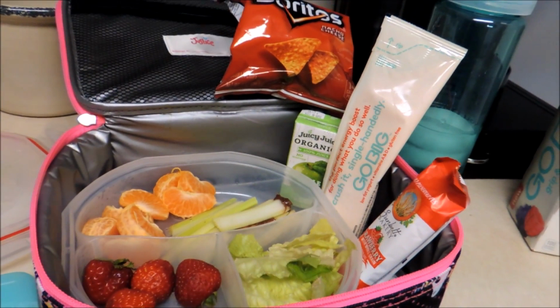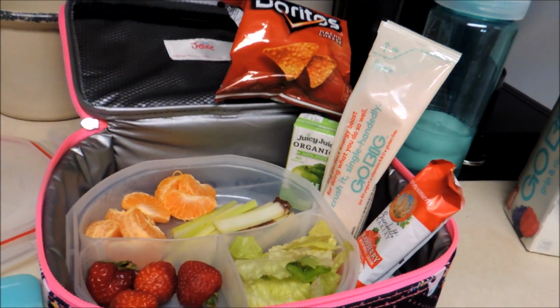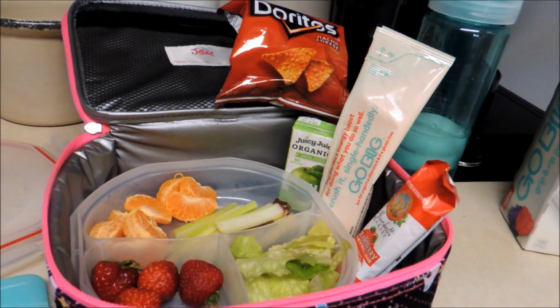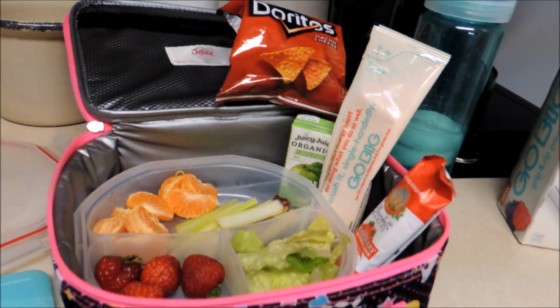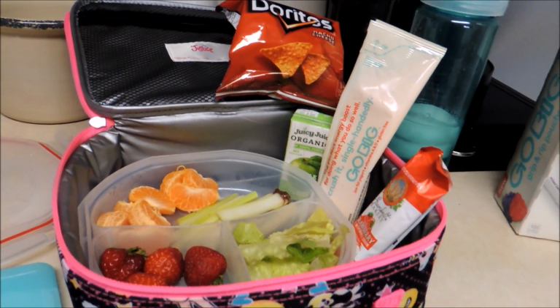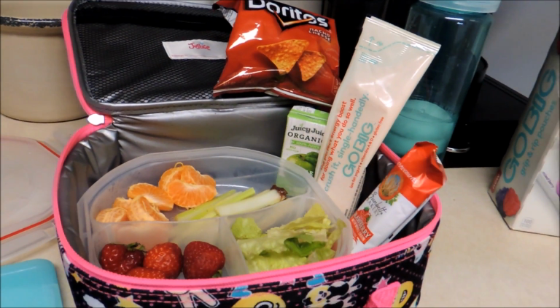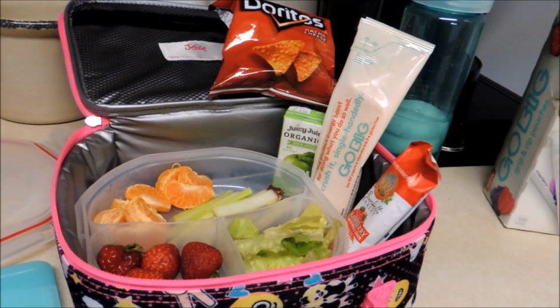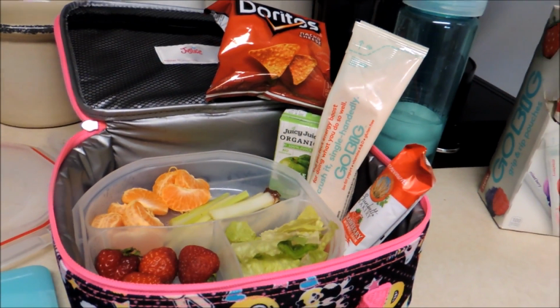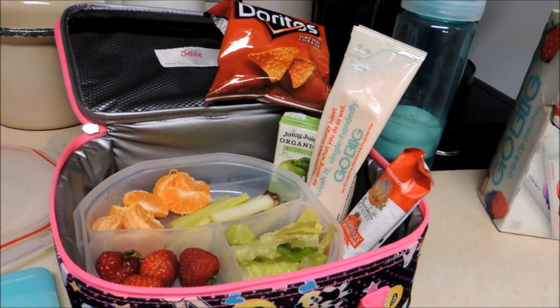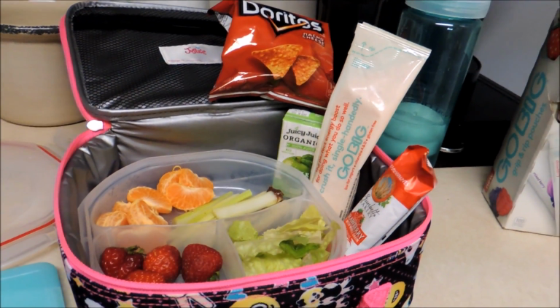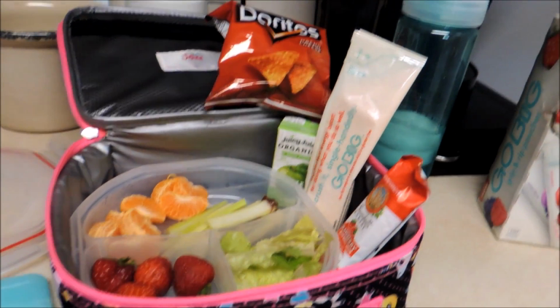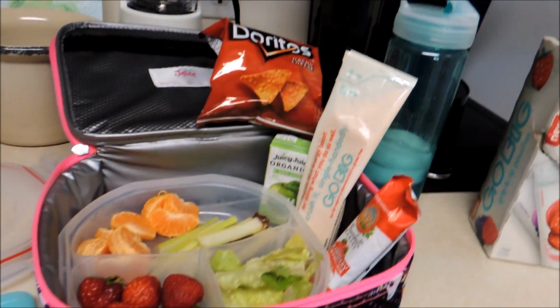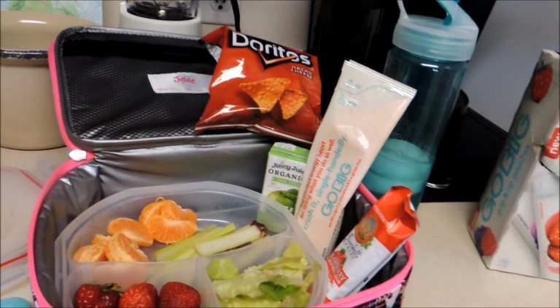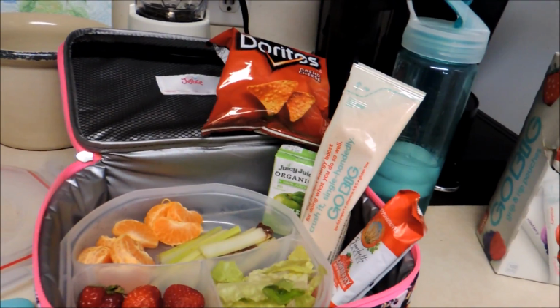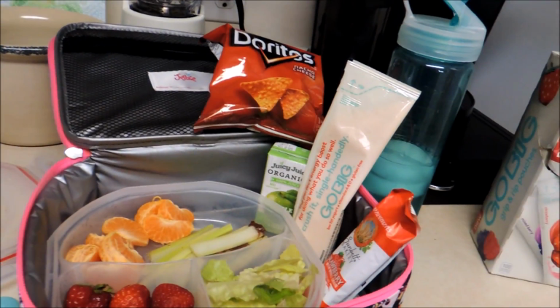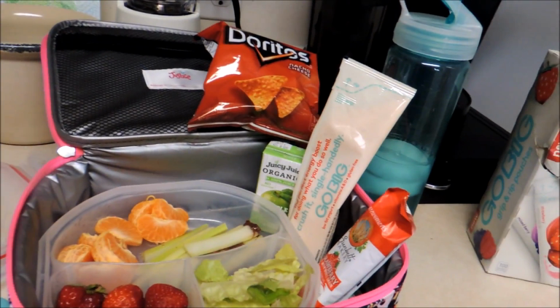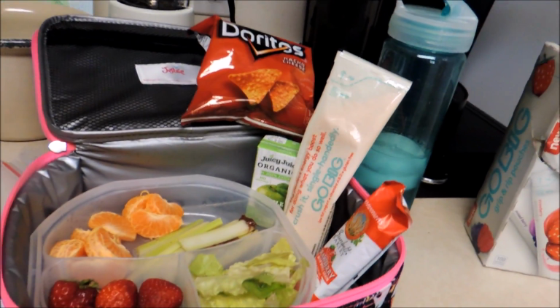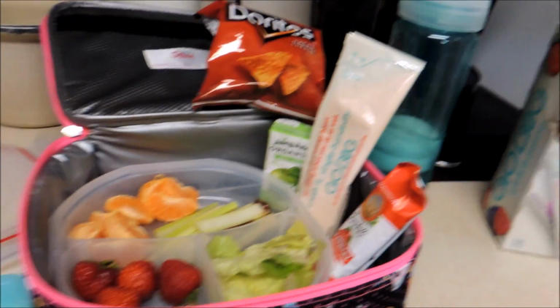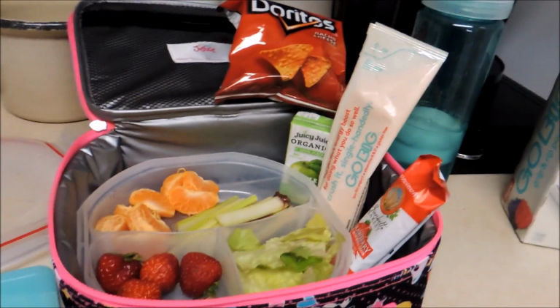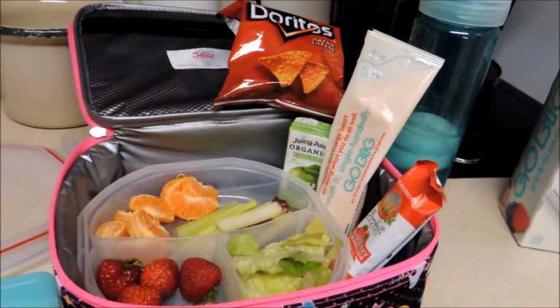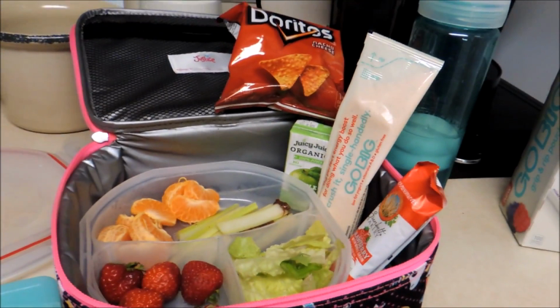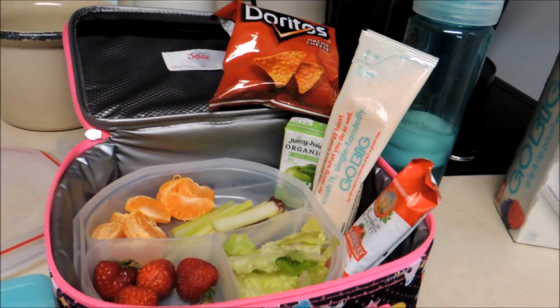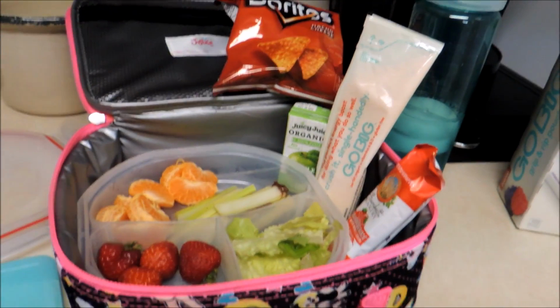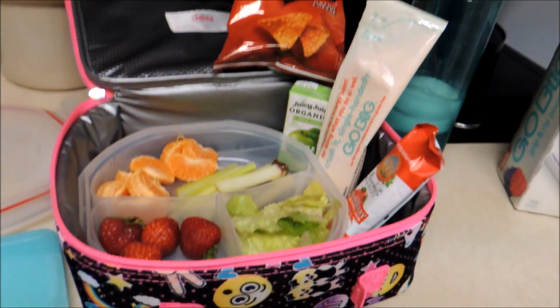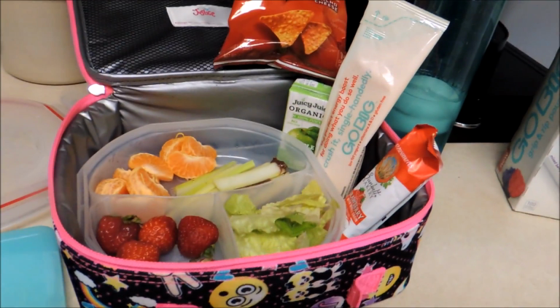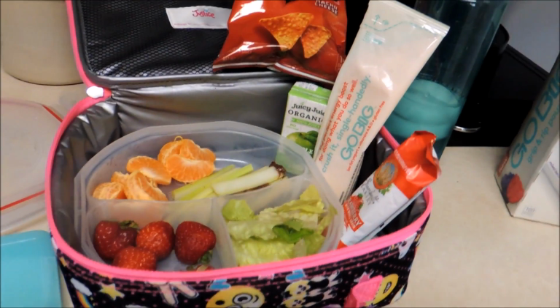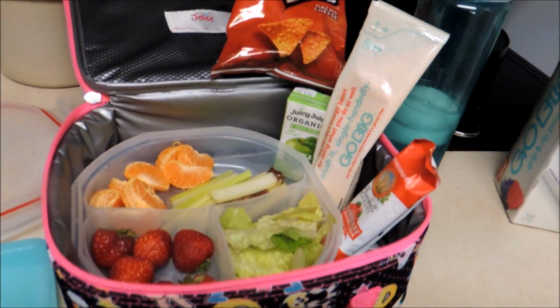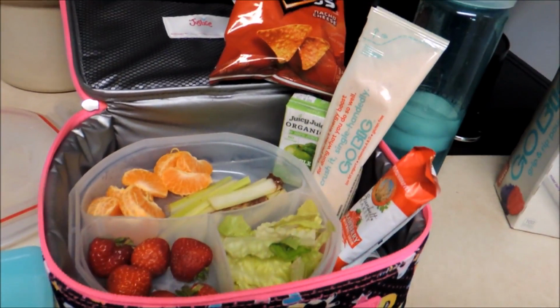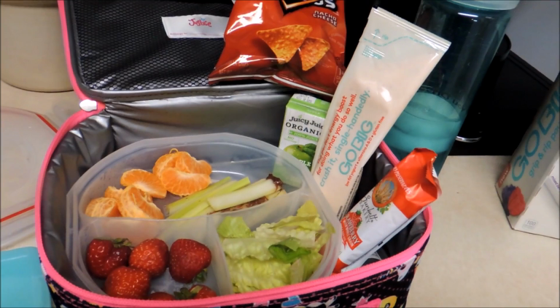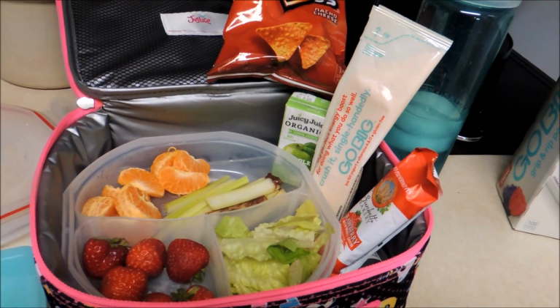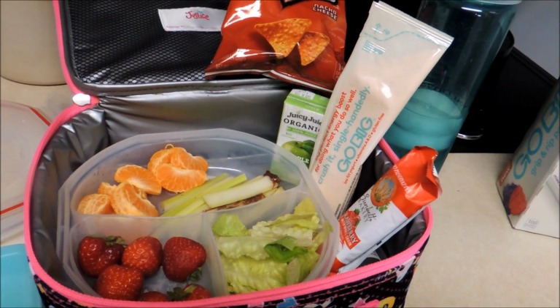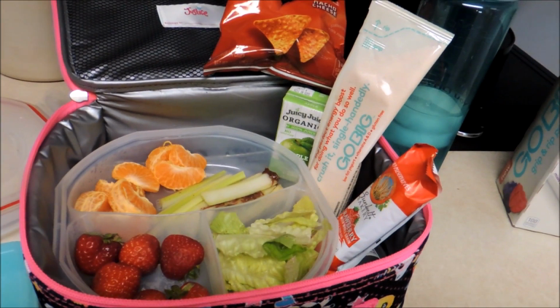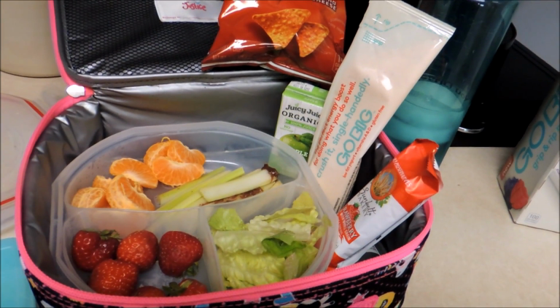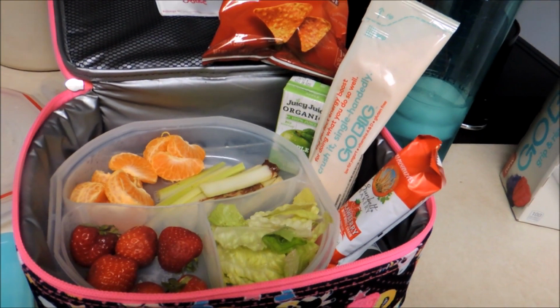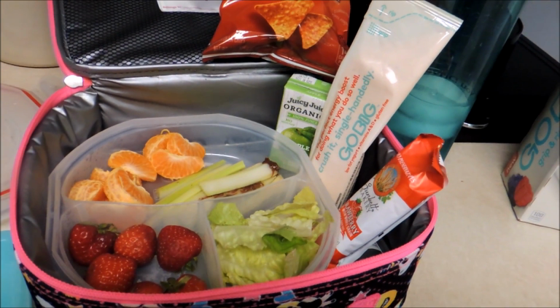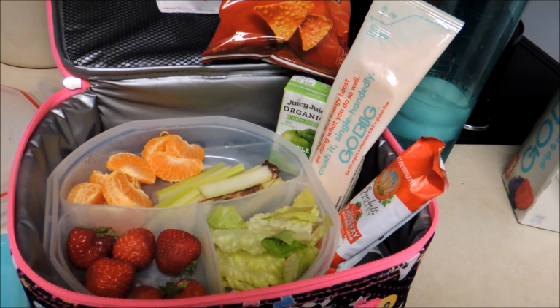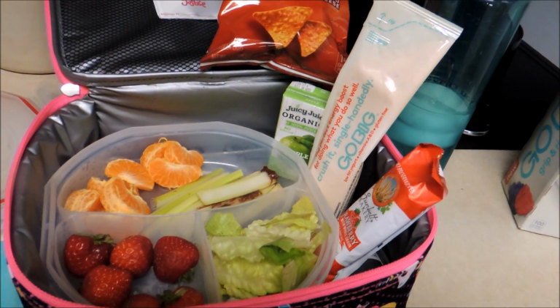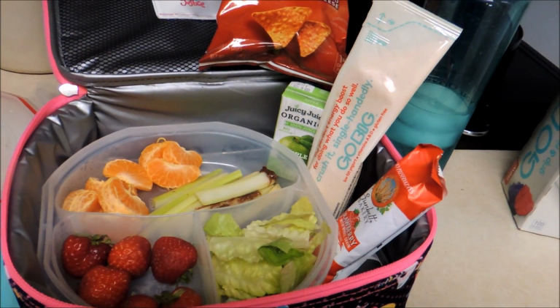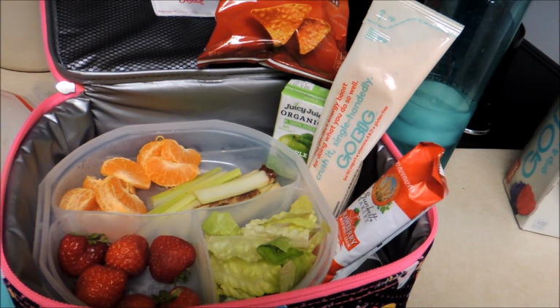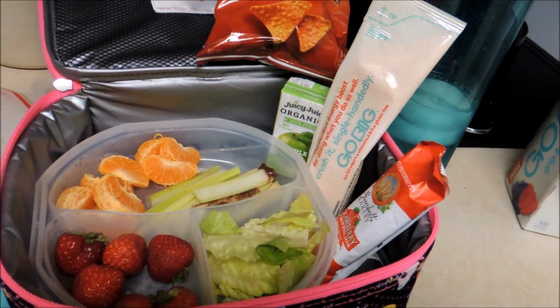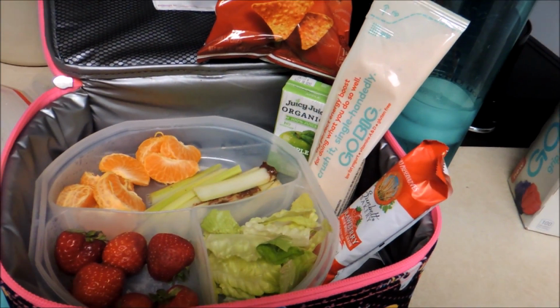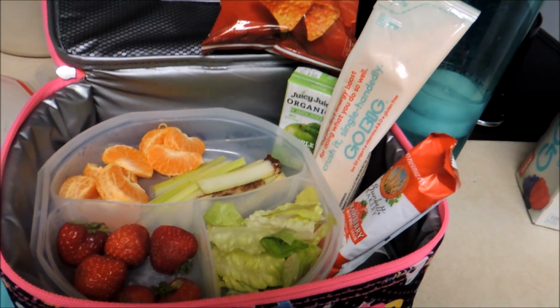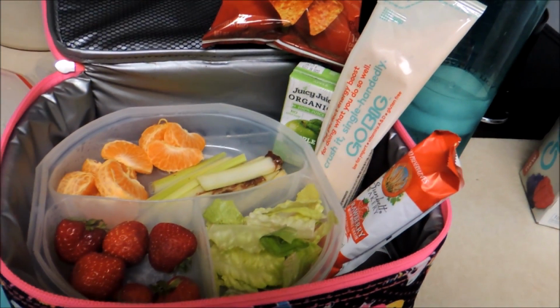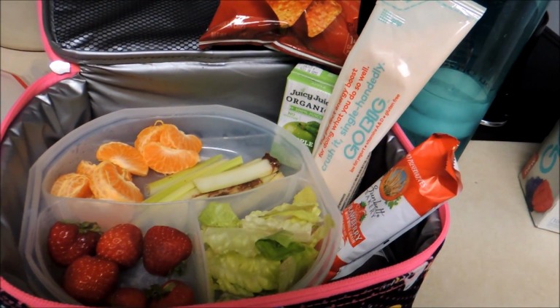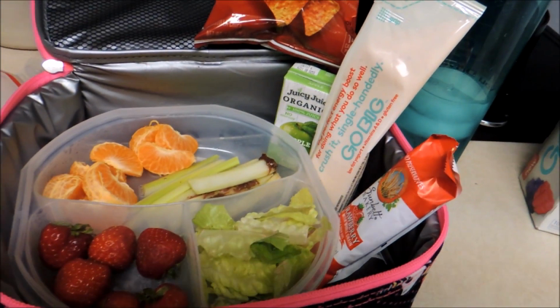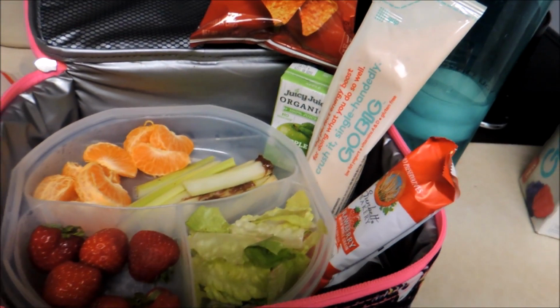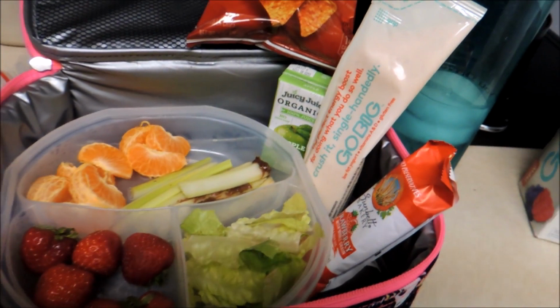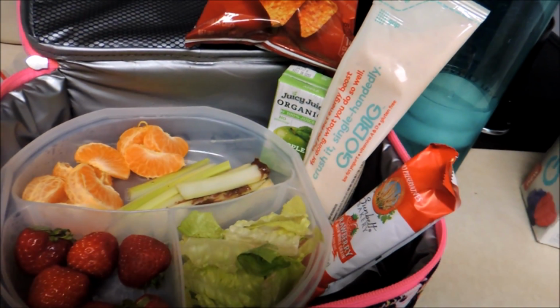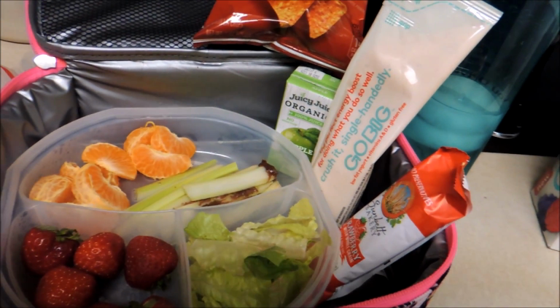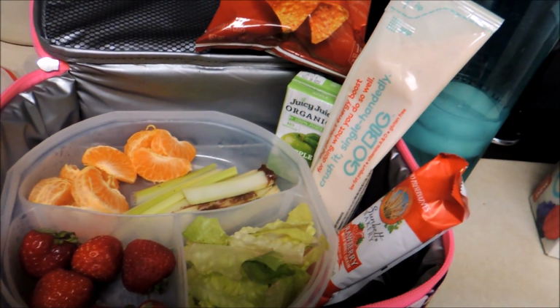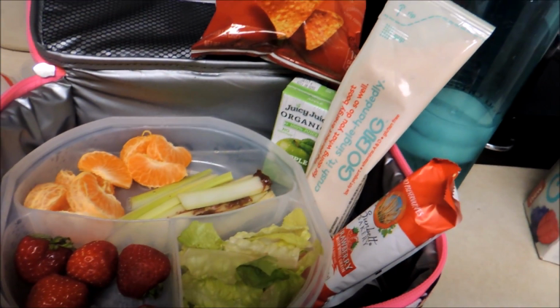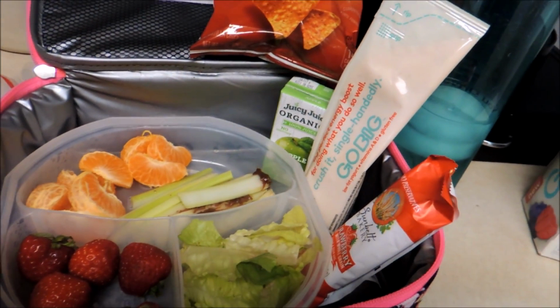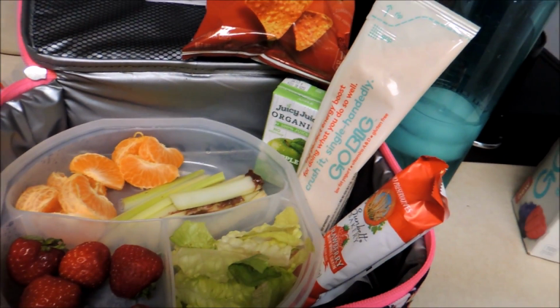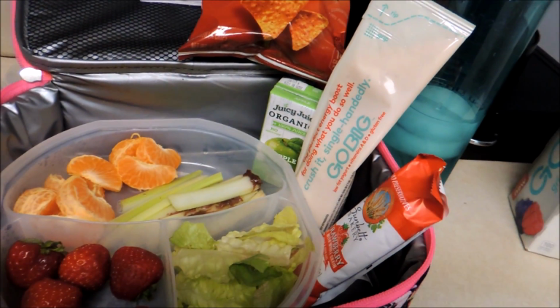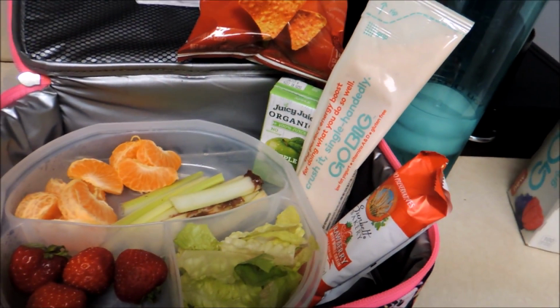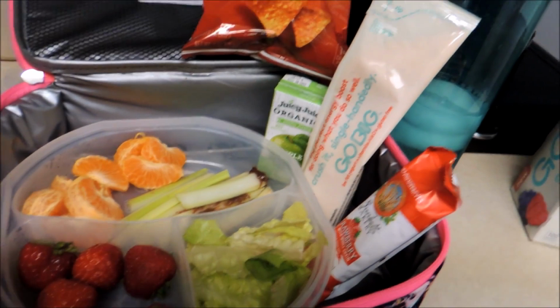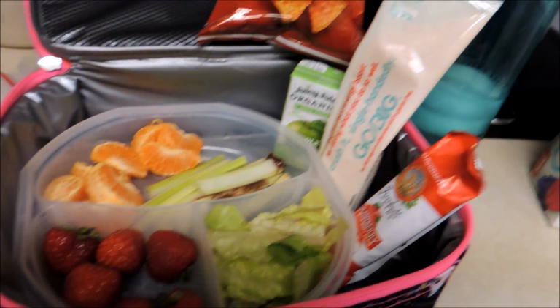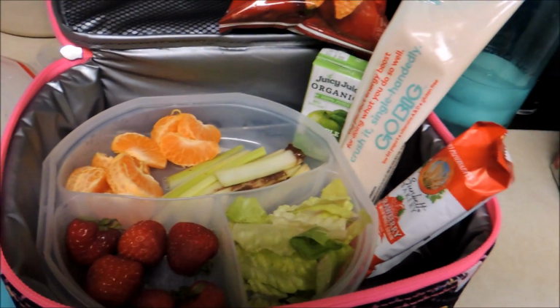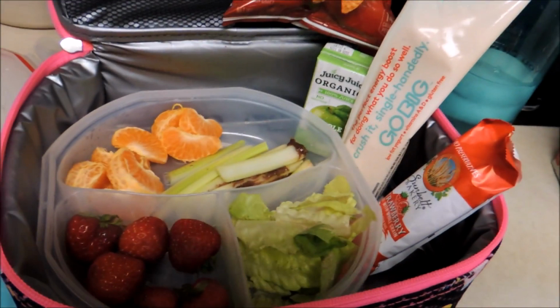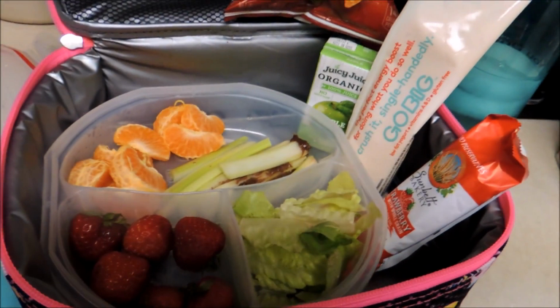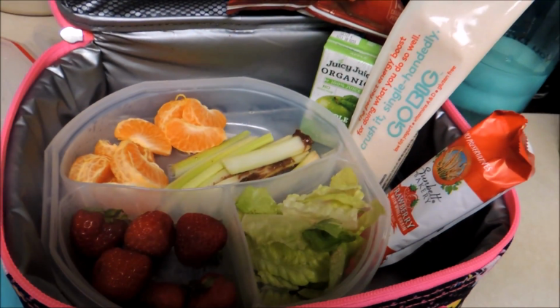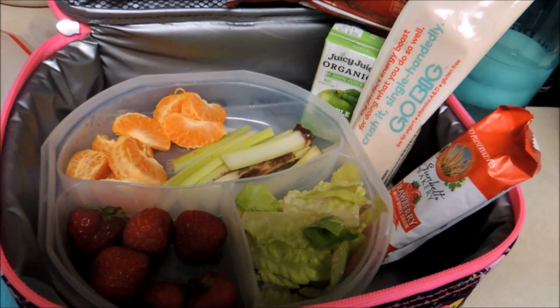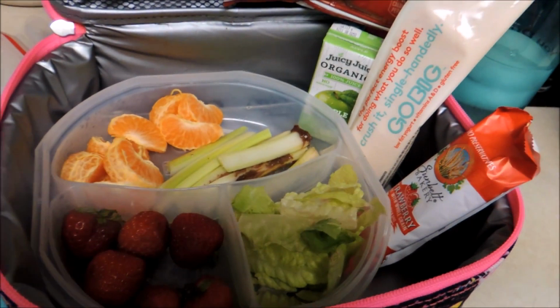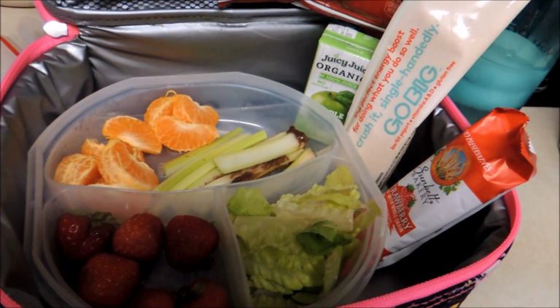Hi there. My daughter's having home lunch for school three days this week, so this is her first lunch I'm packing this week.